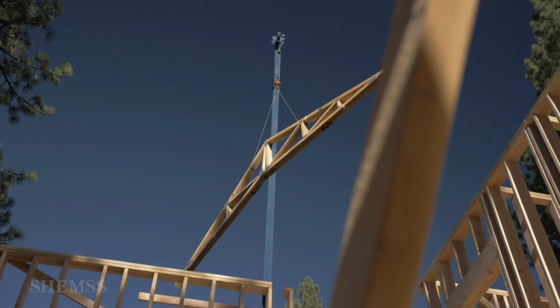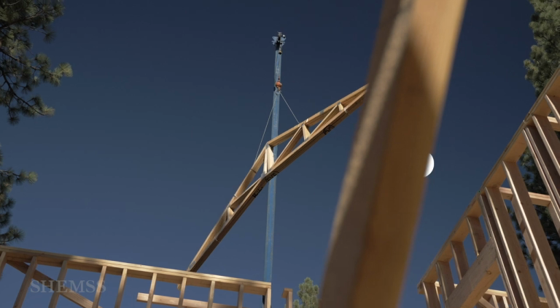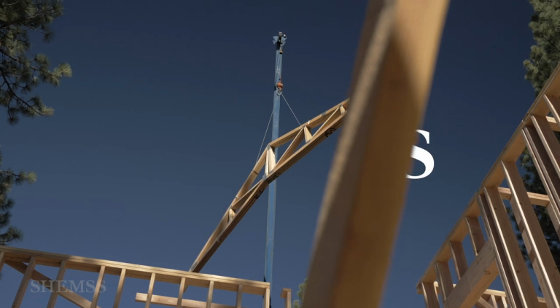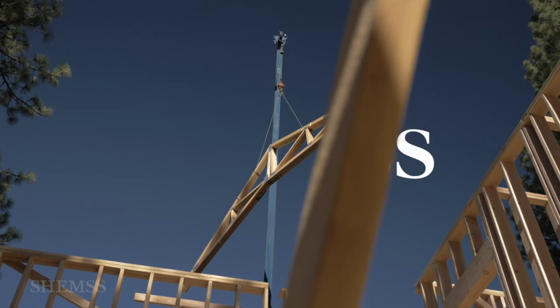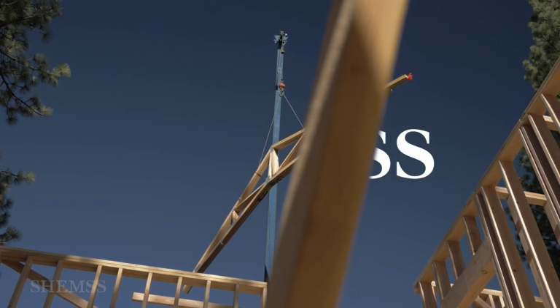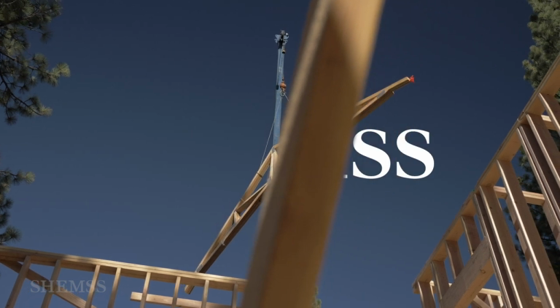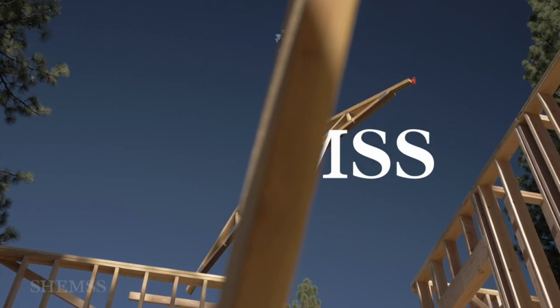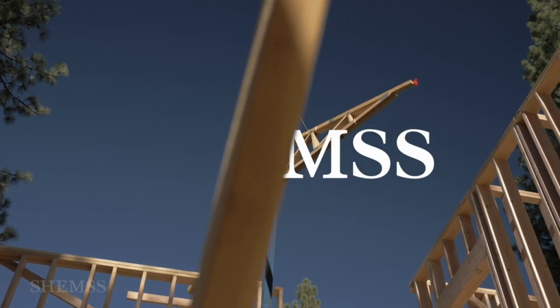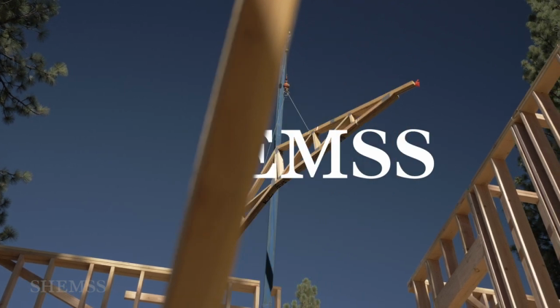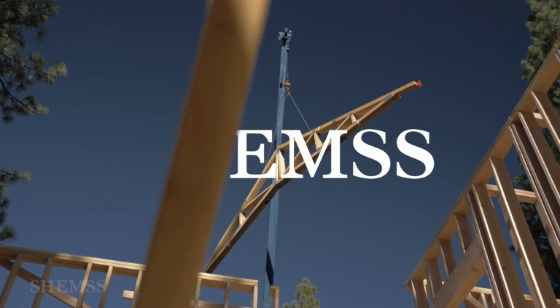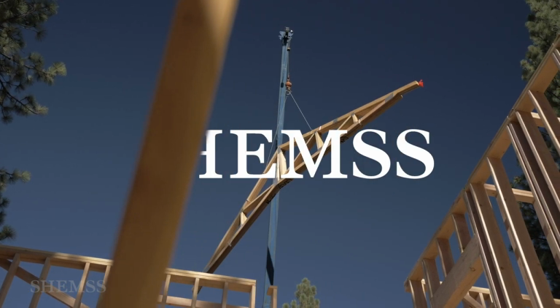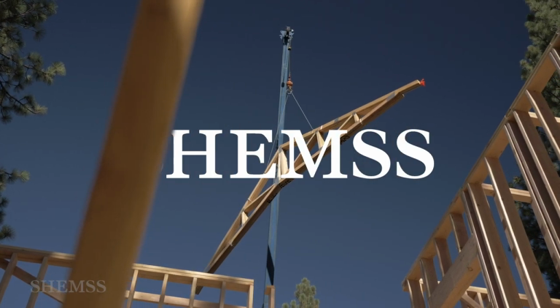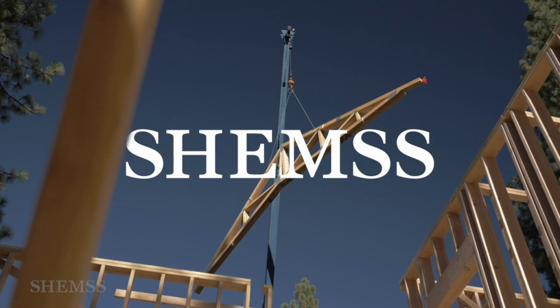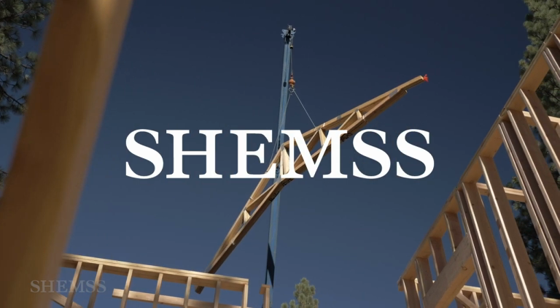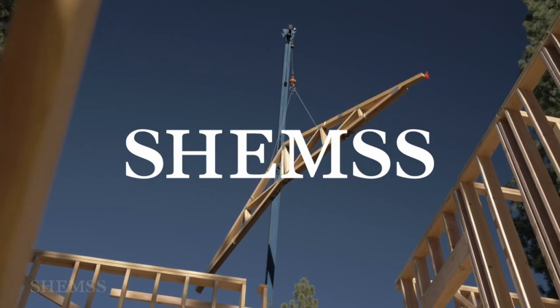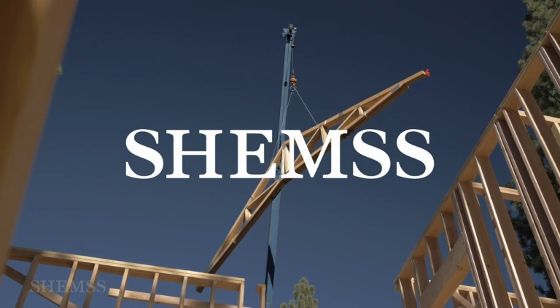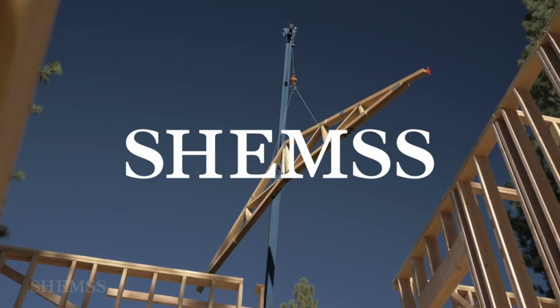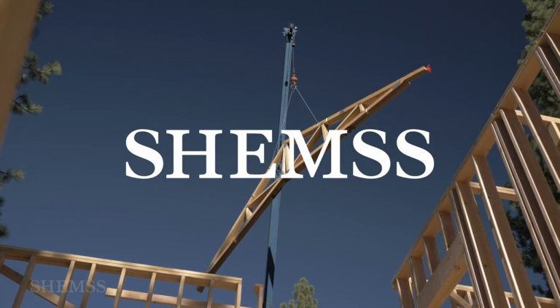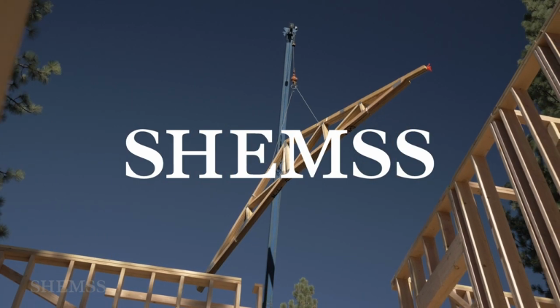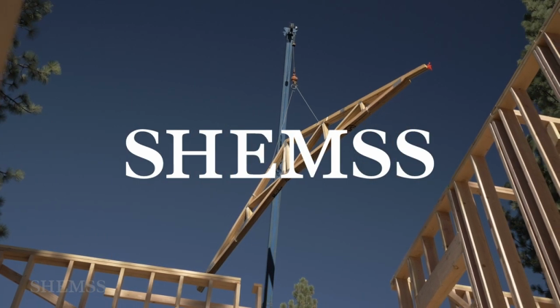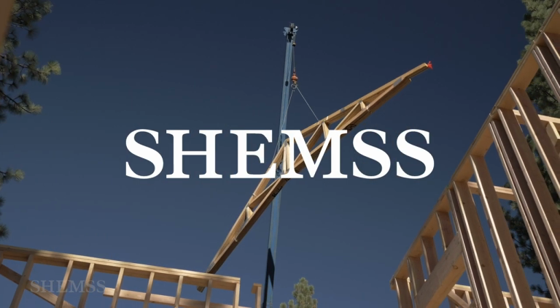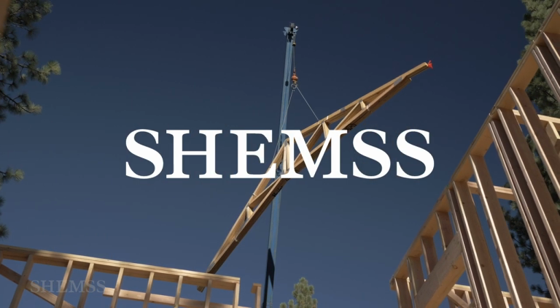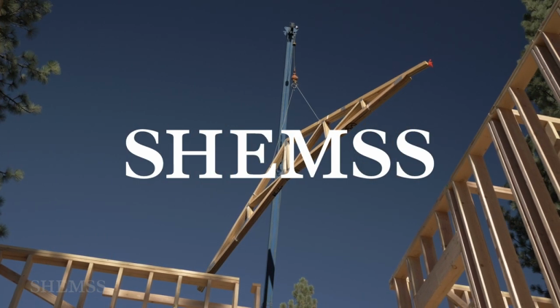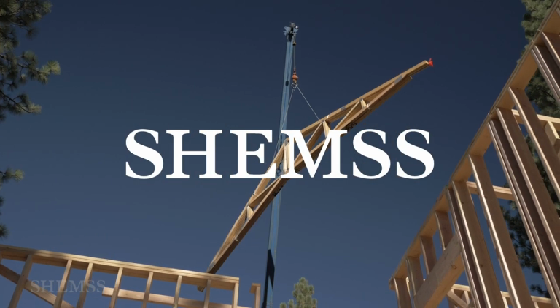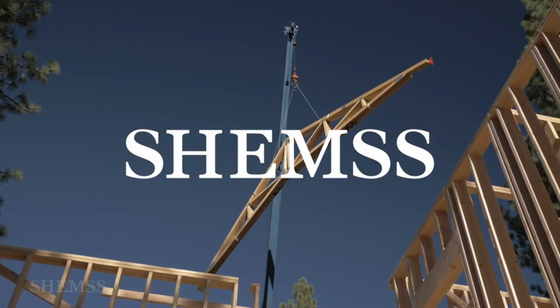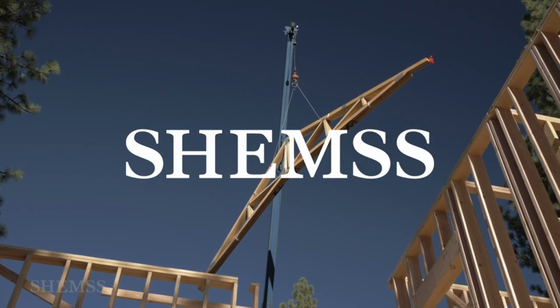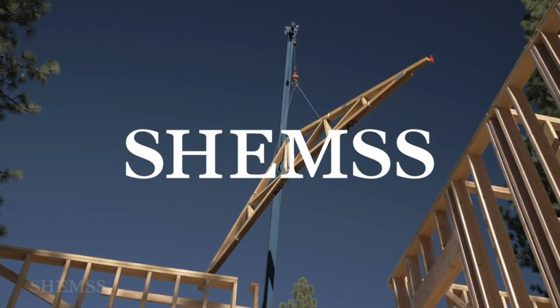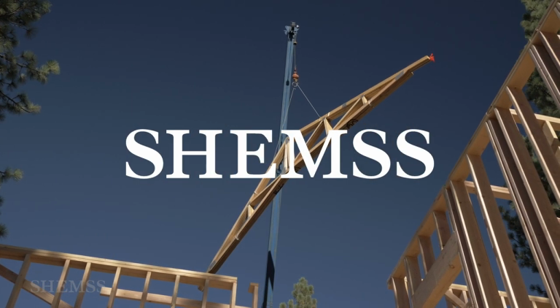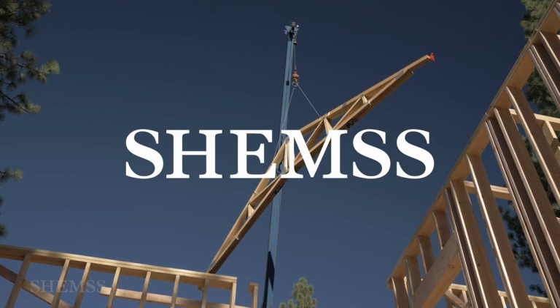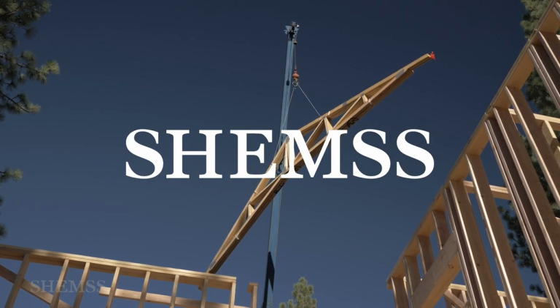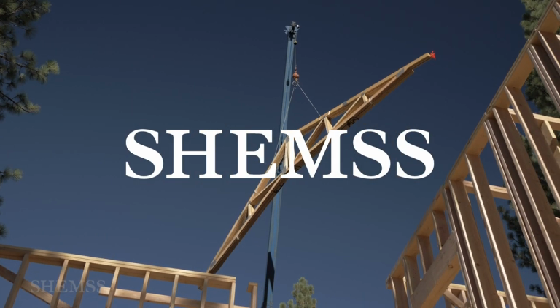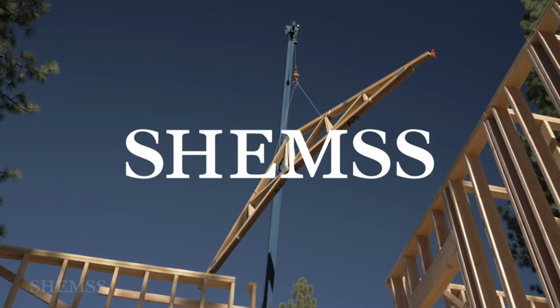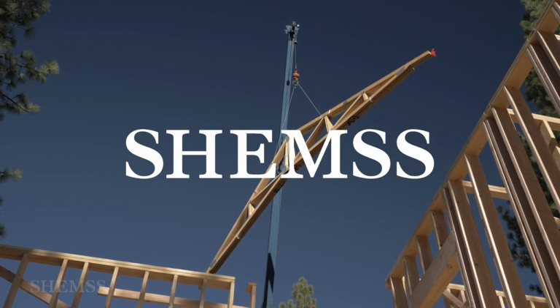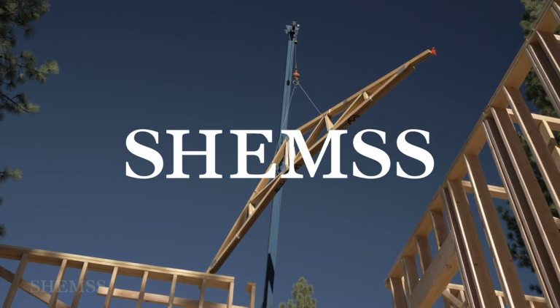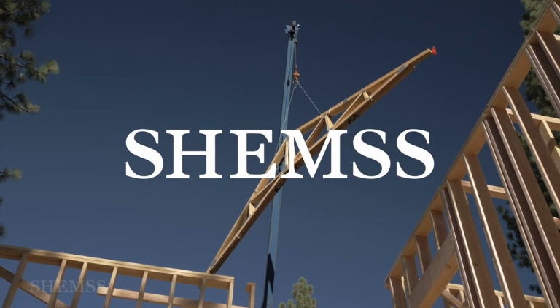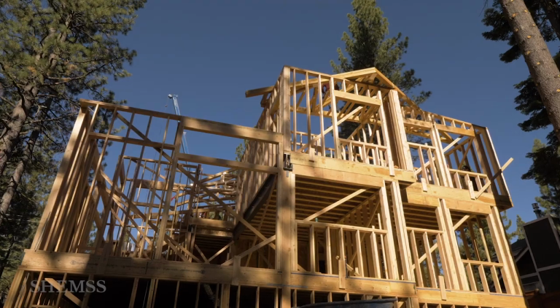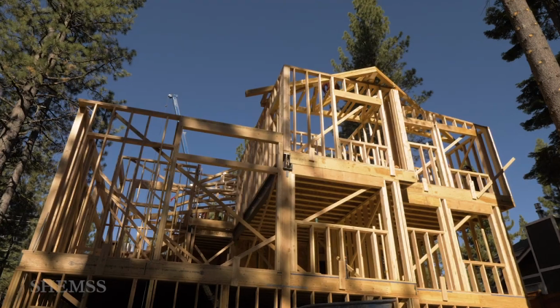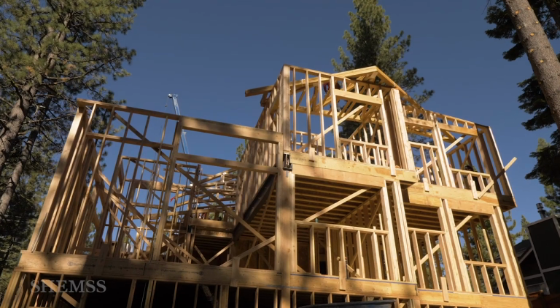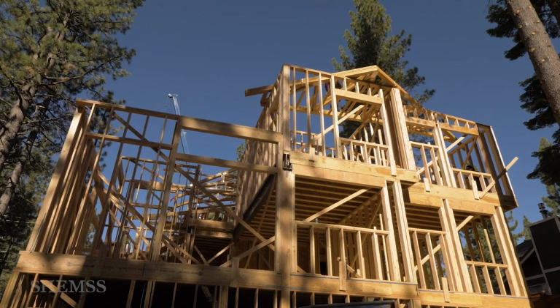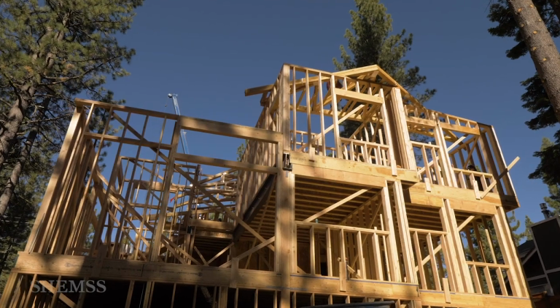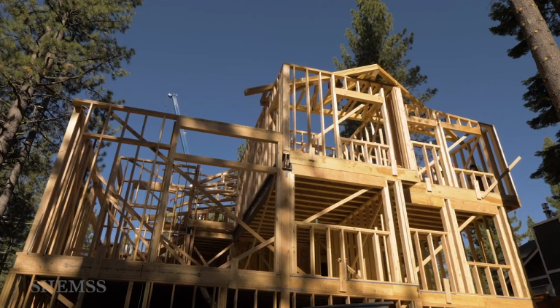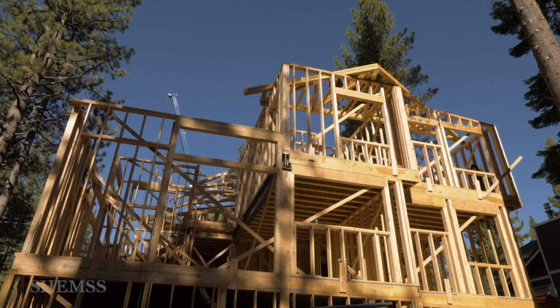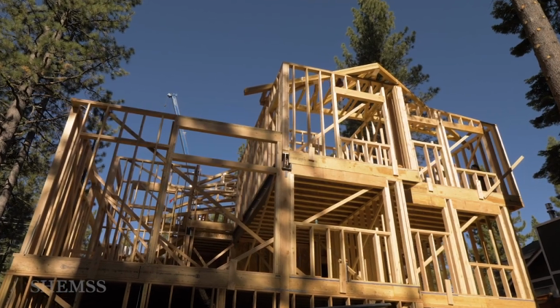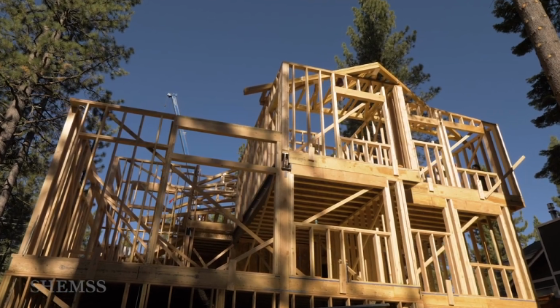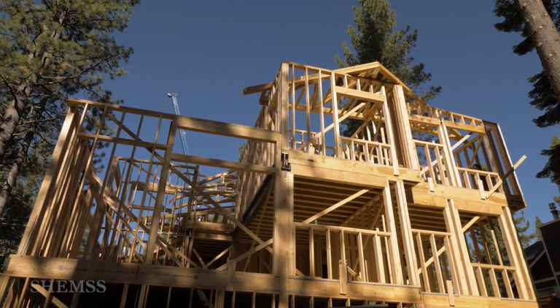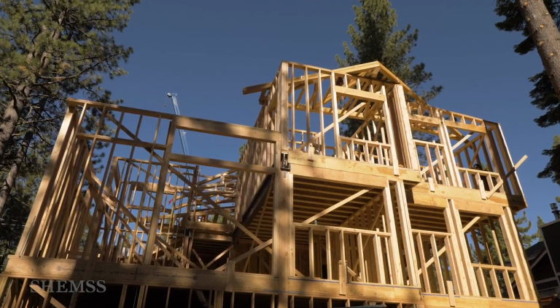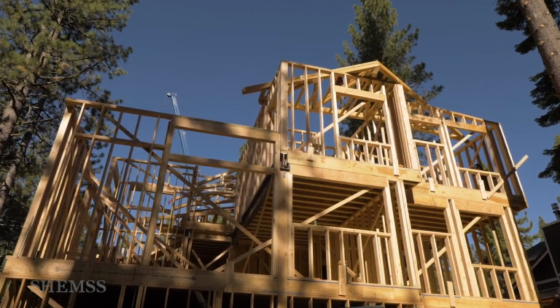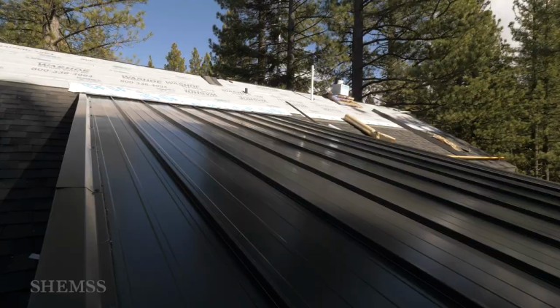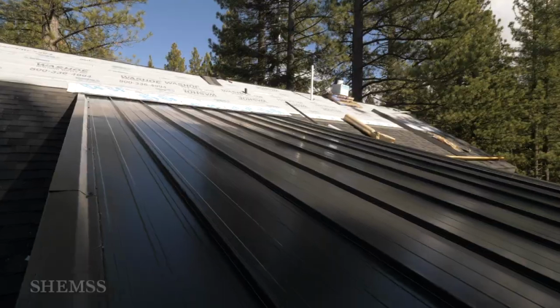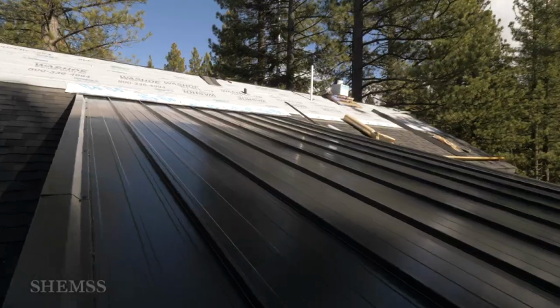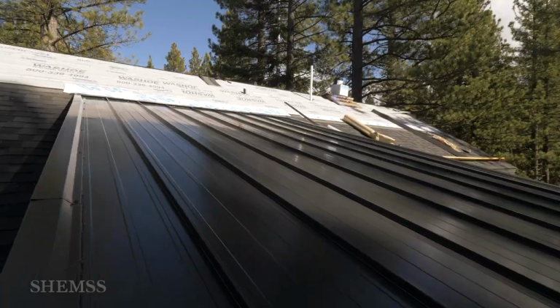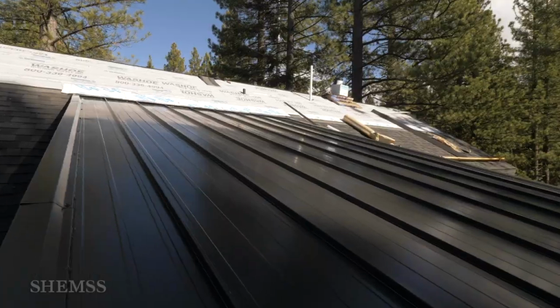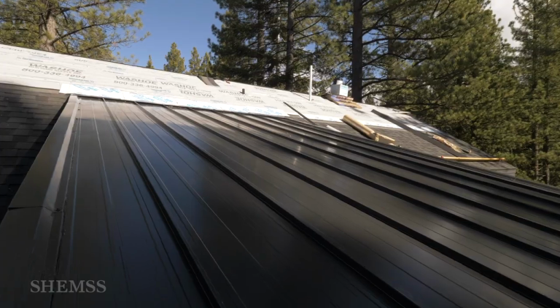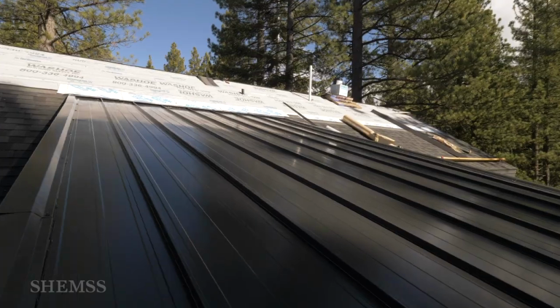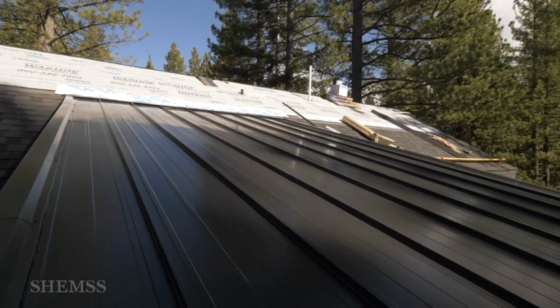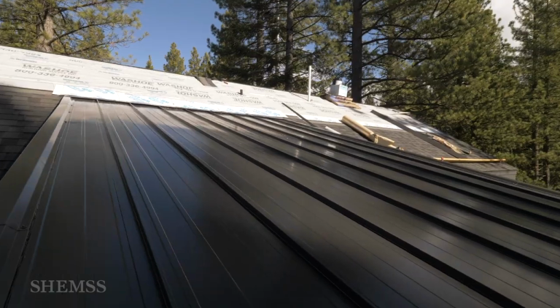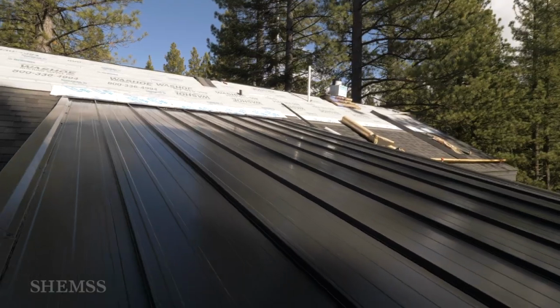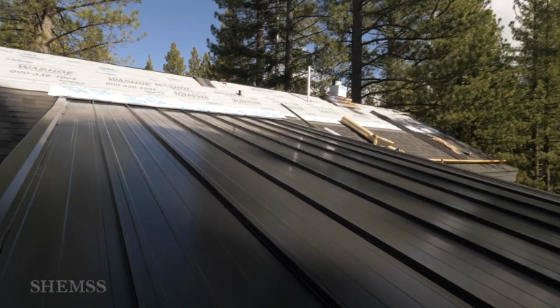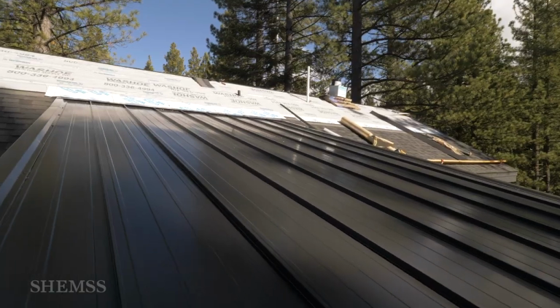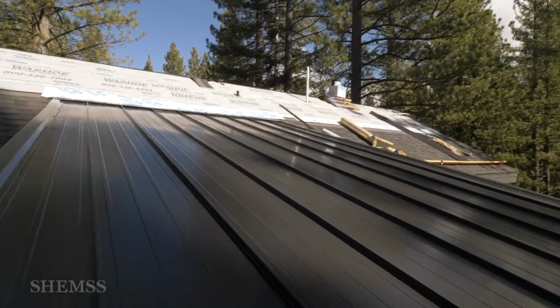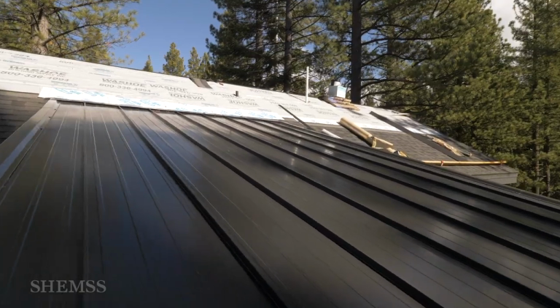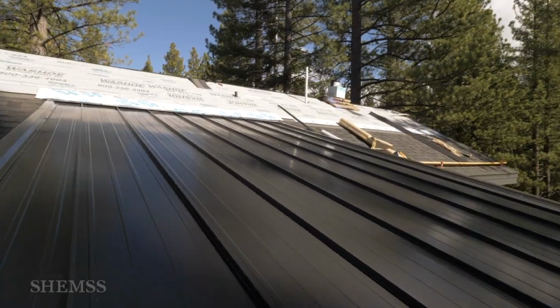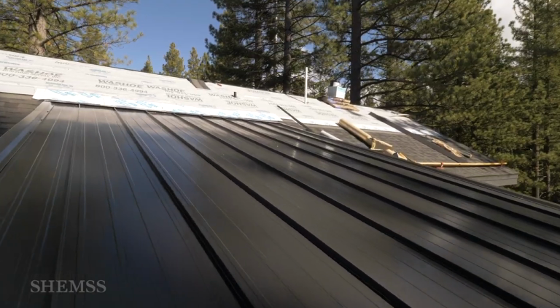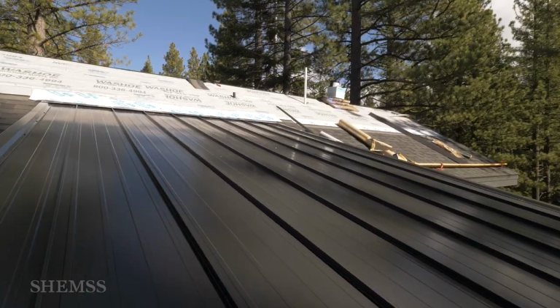Welcome back to Shems. In this episode we'll discuss the roof framing and installation process.